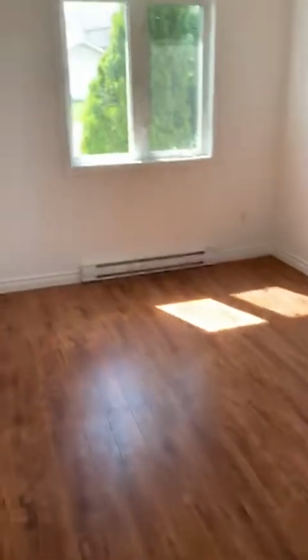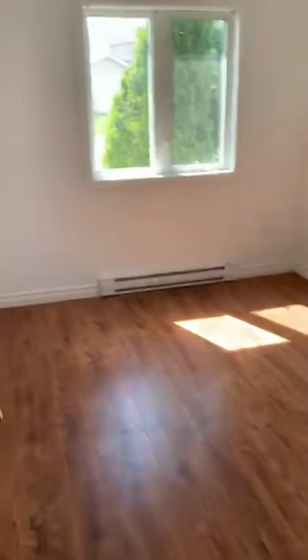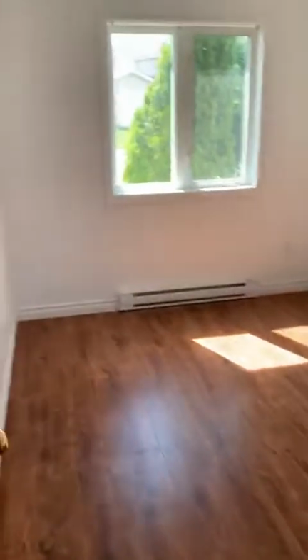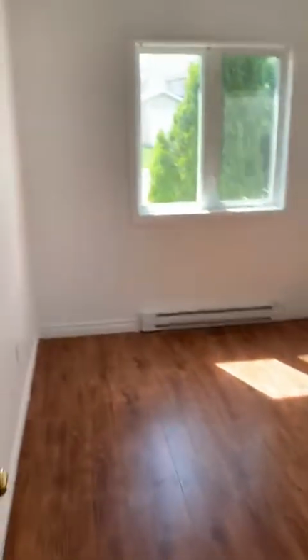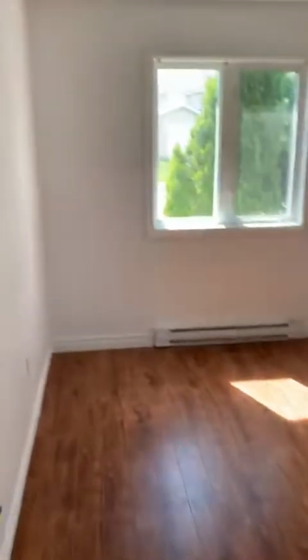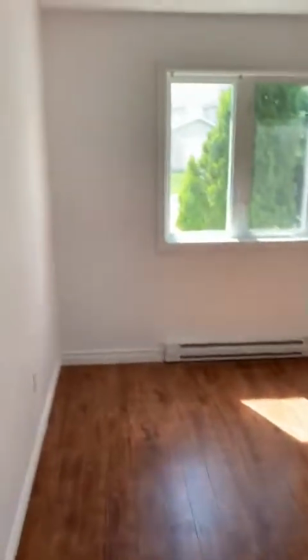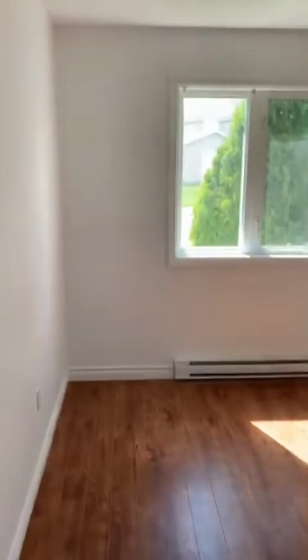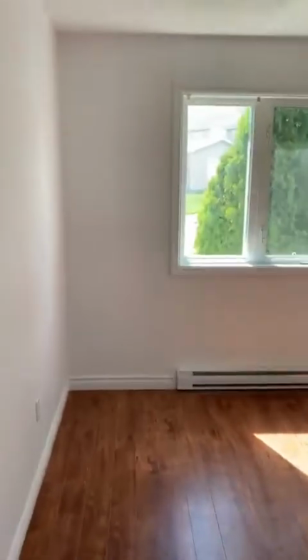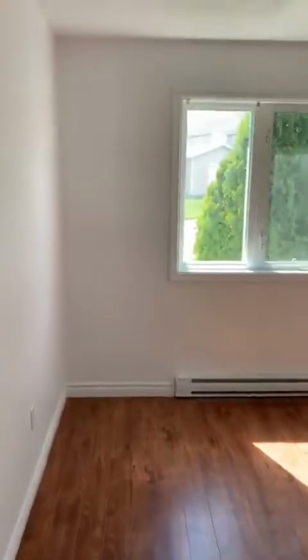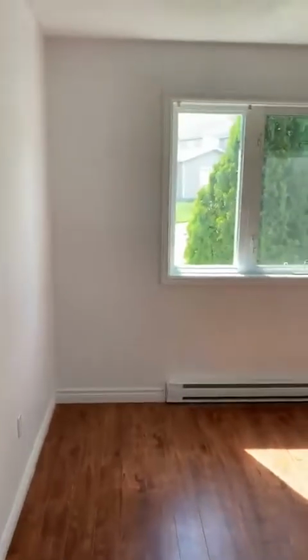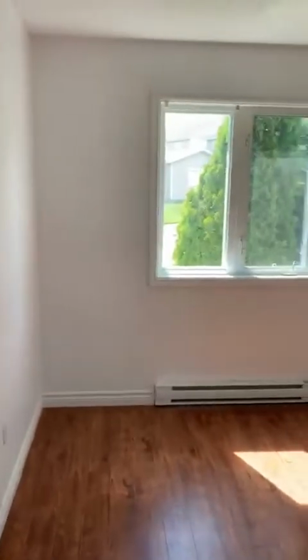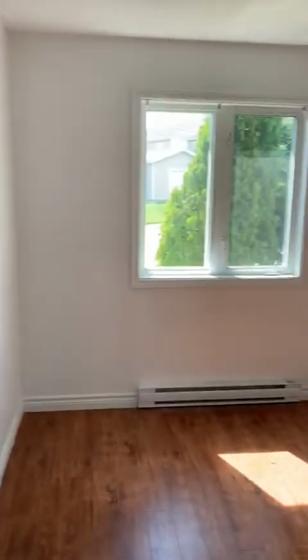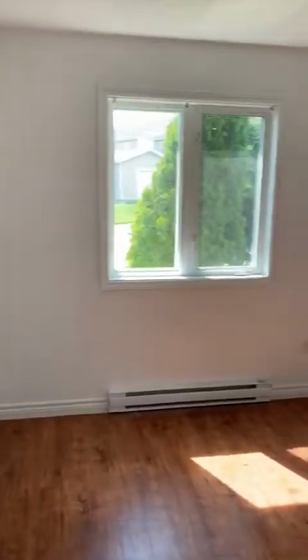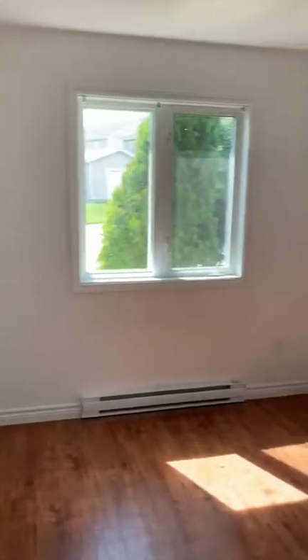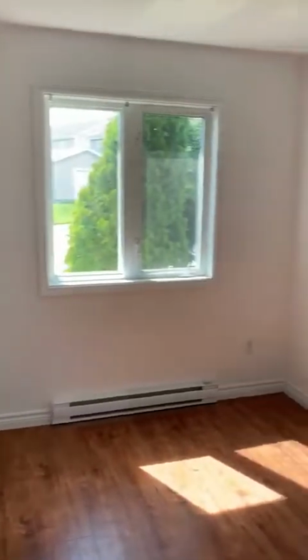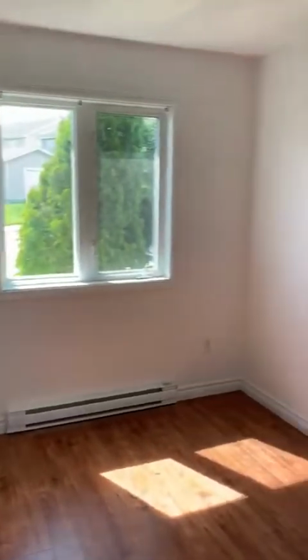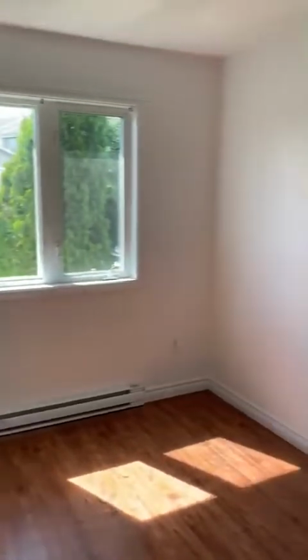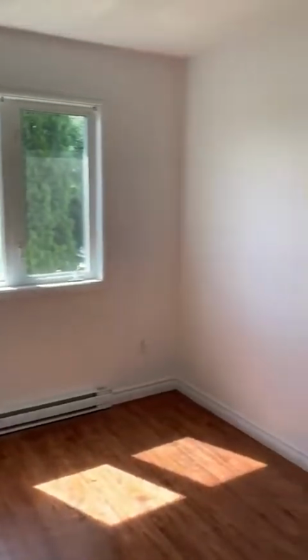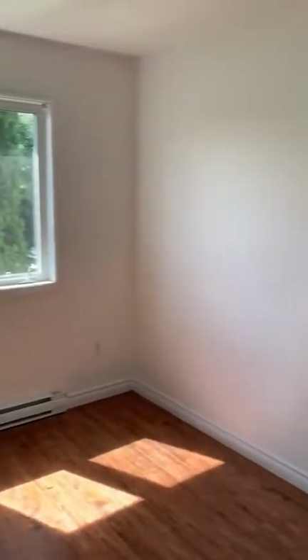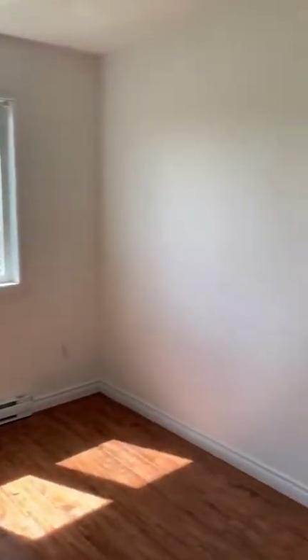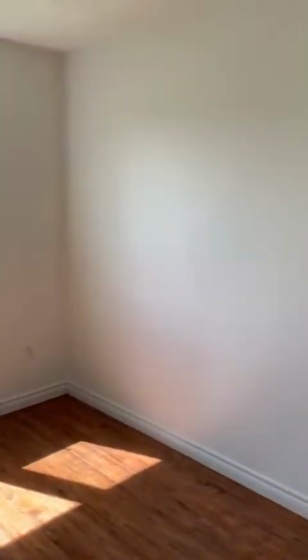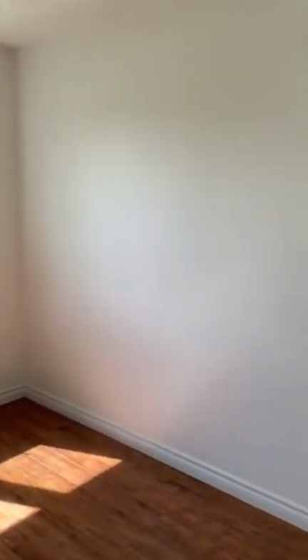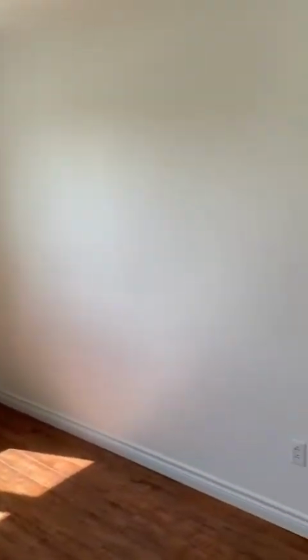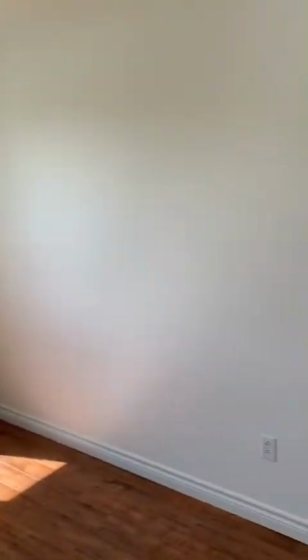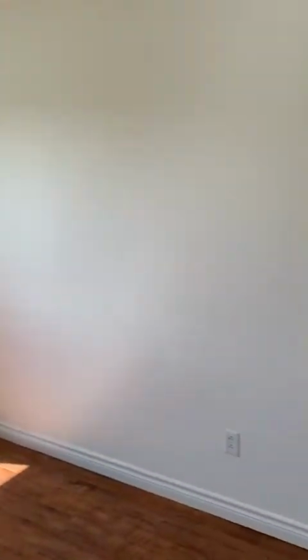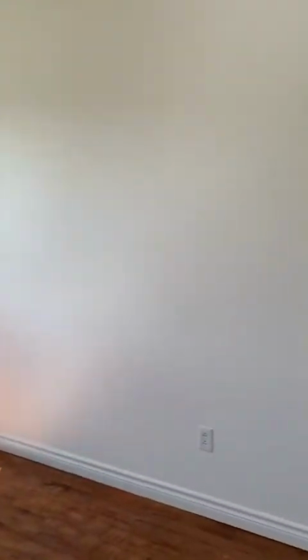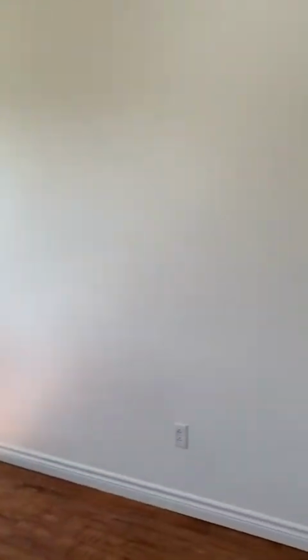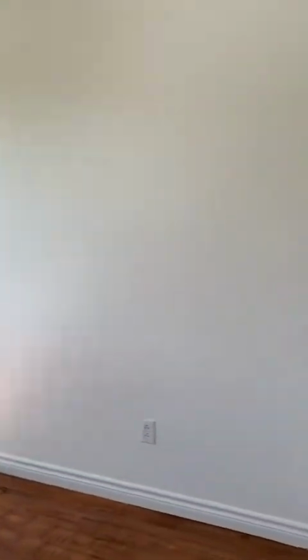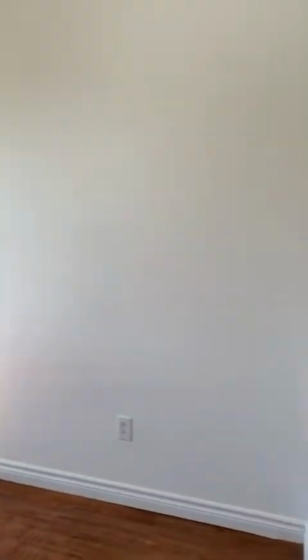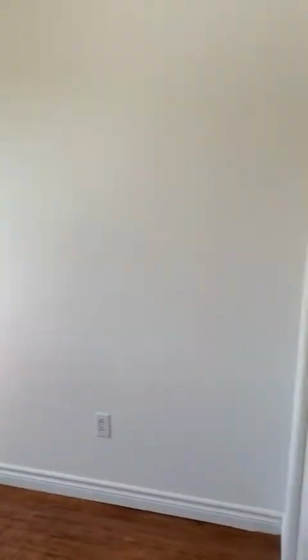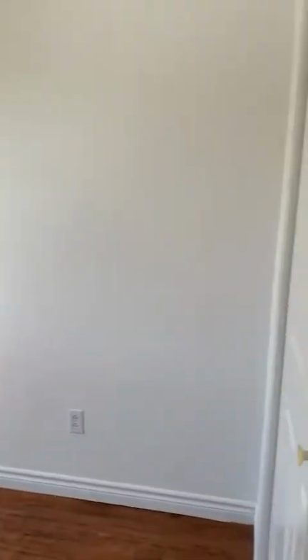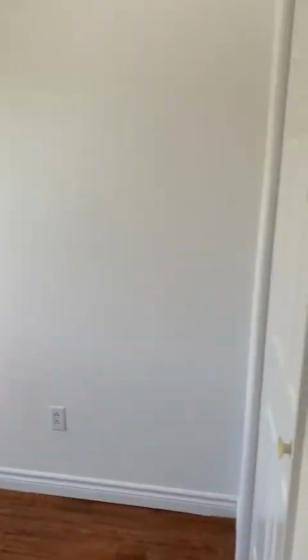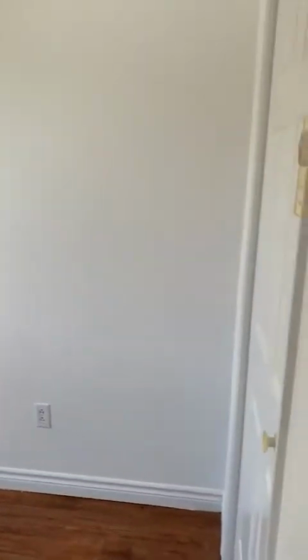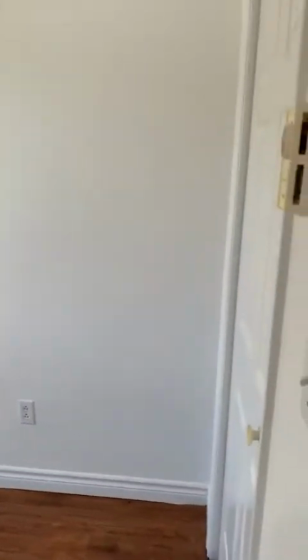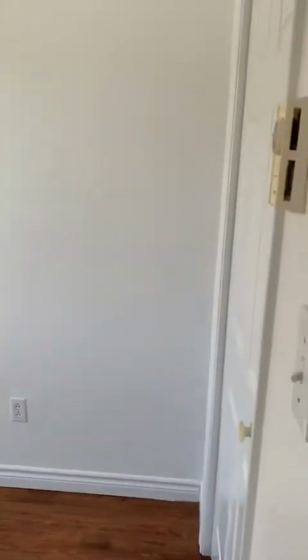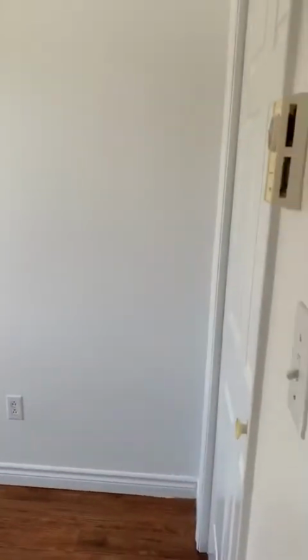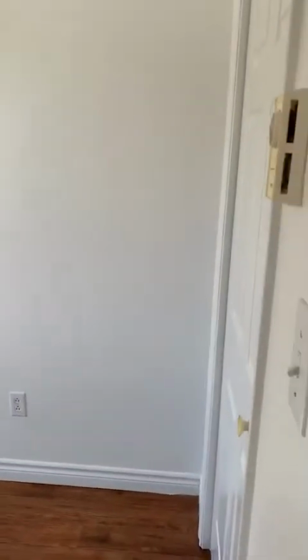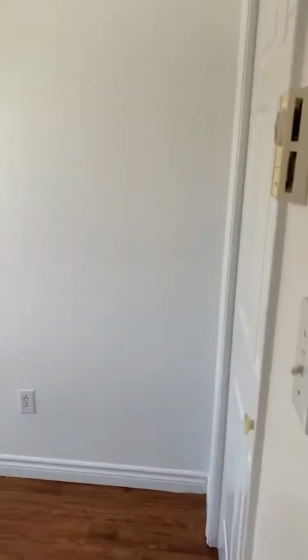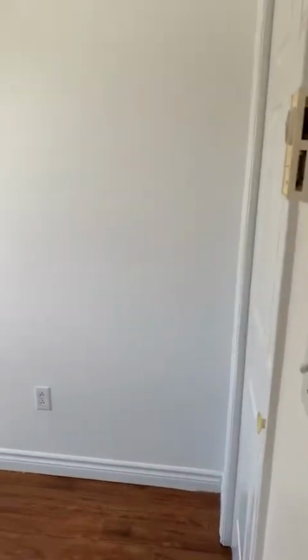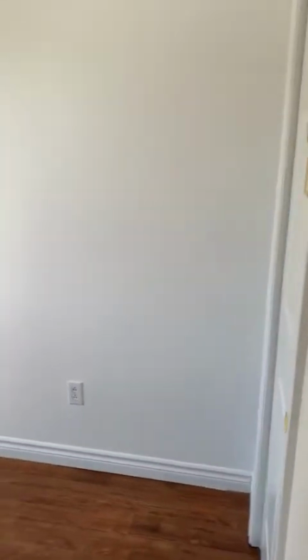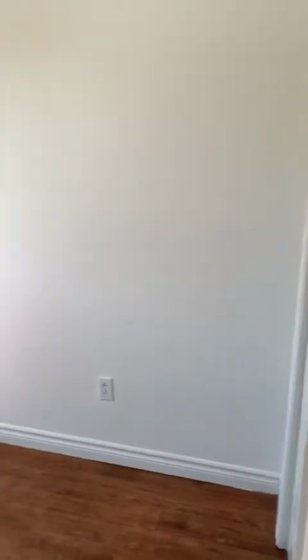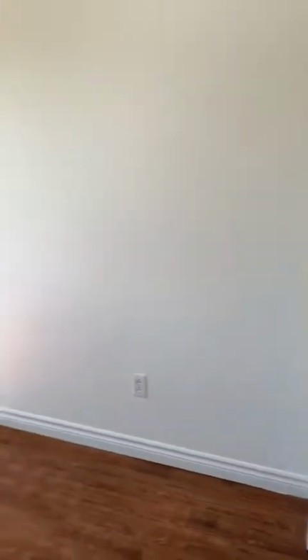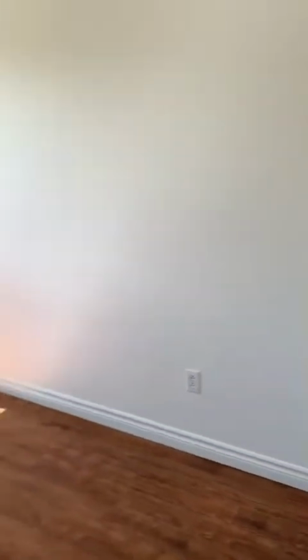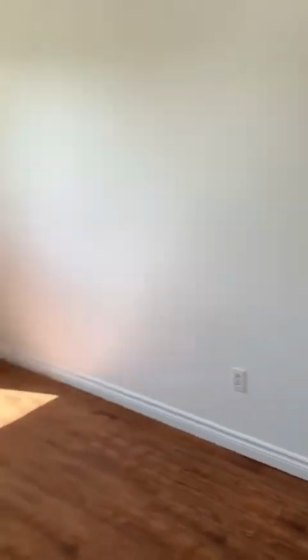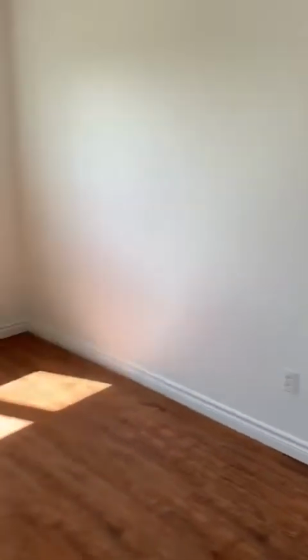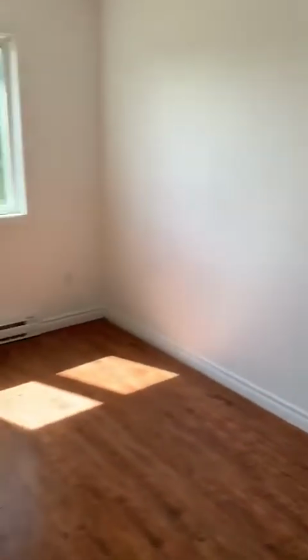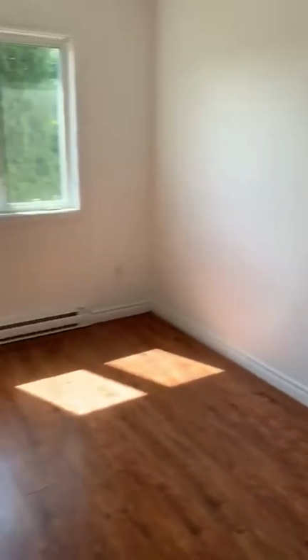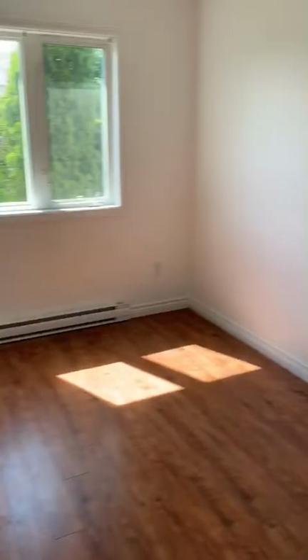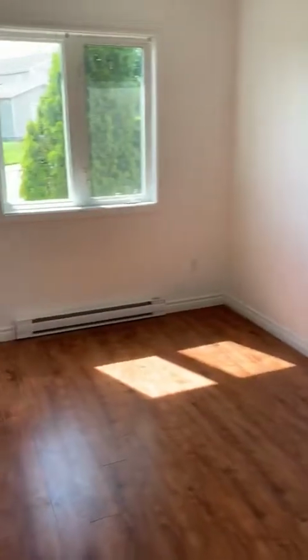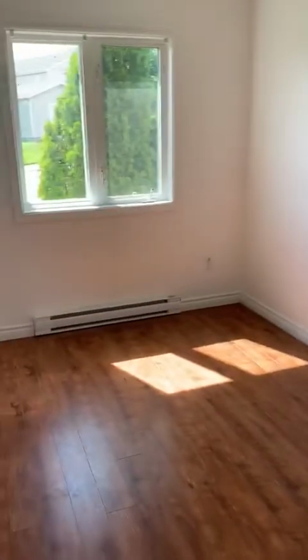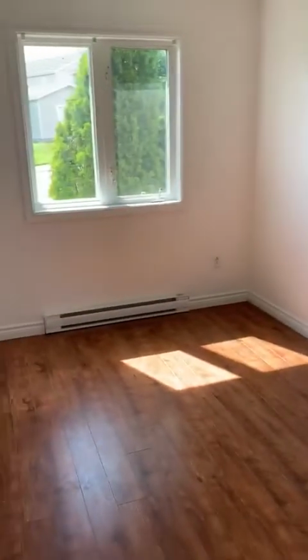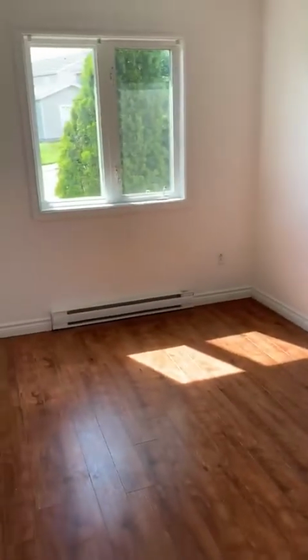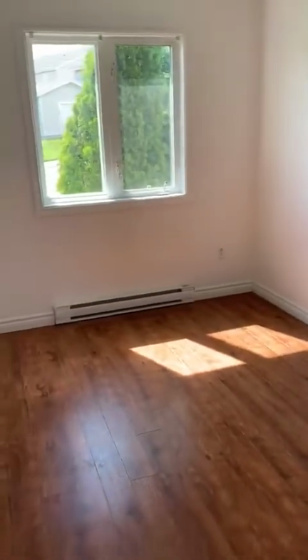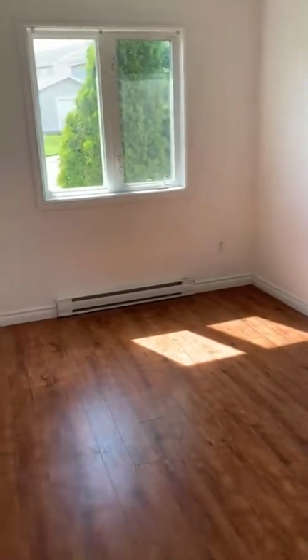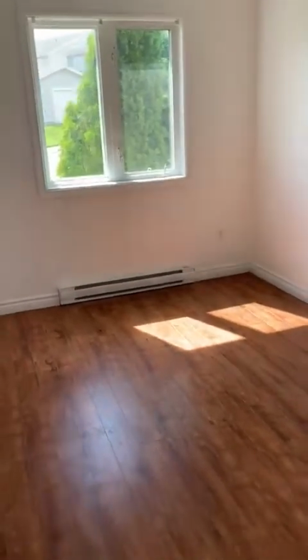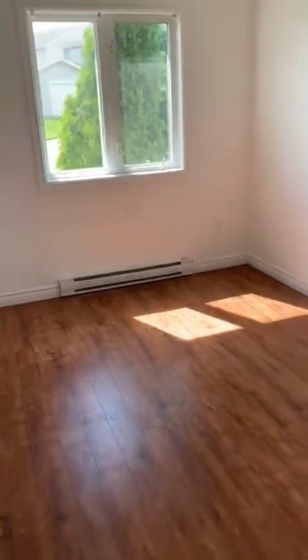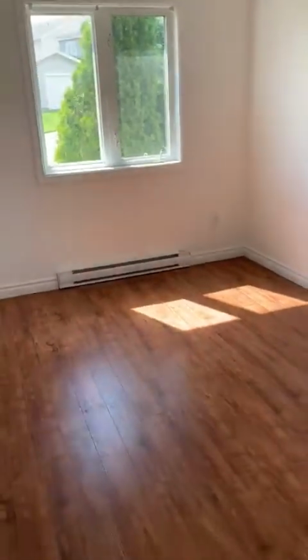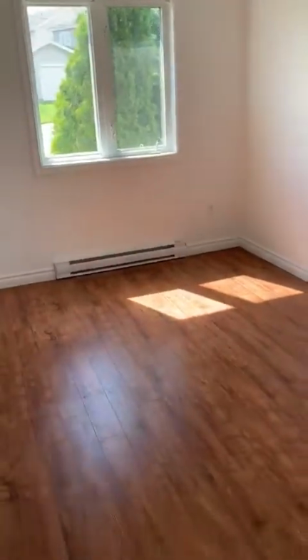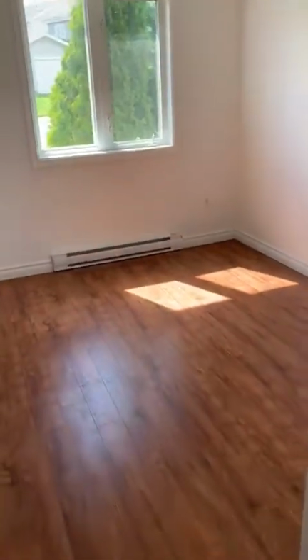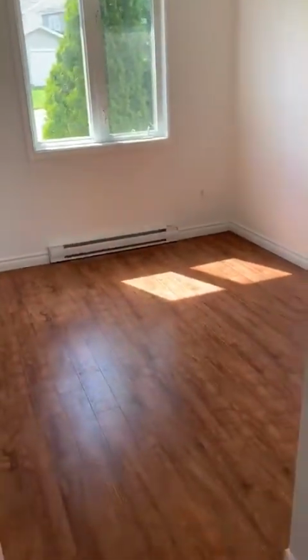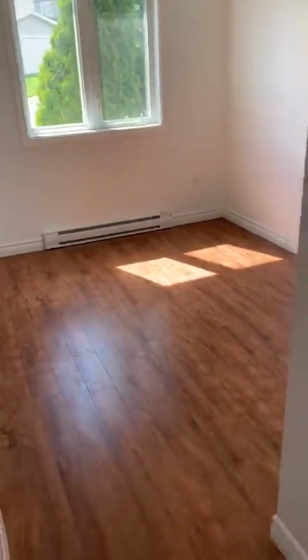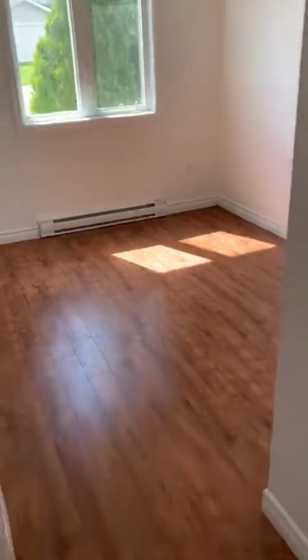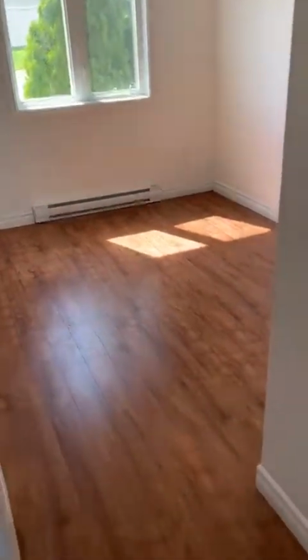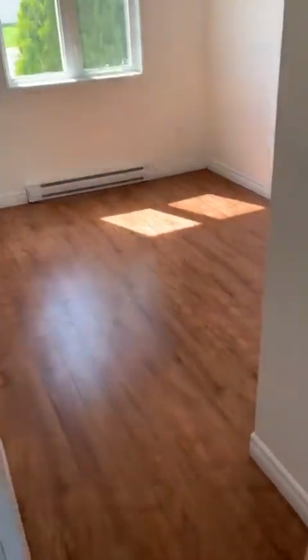Bedroom number two. Standard closets. Electric heat throughout.